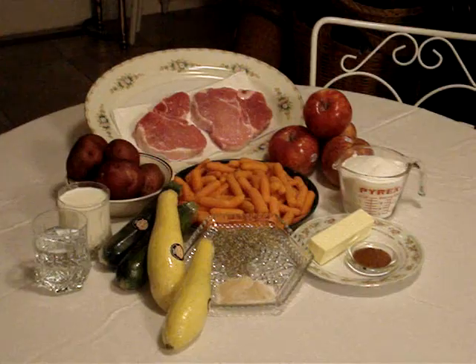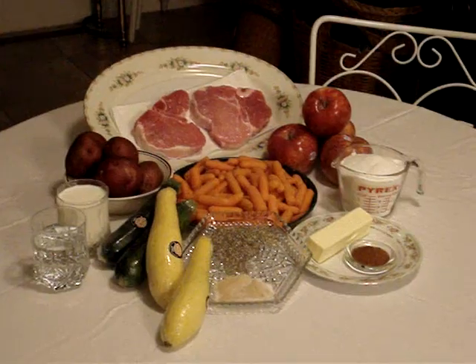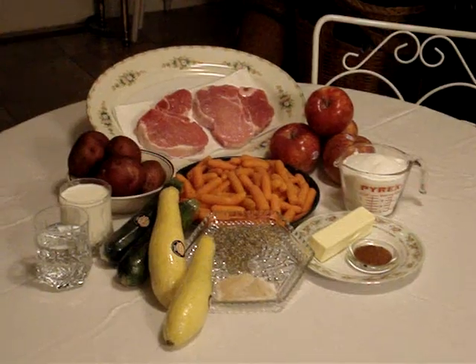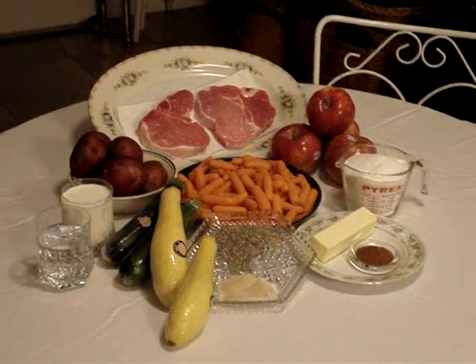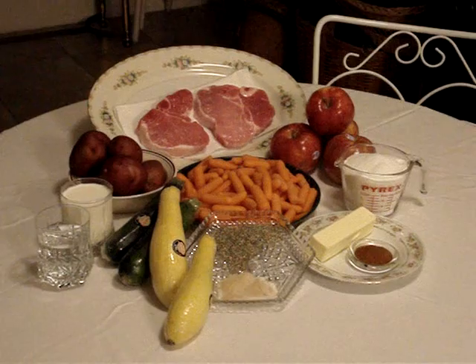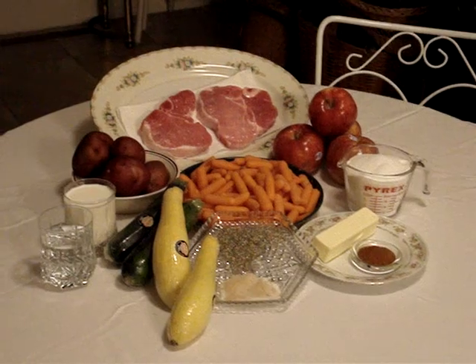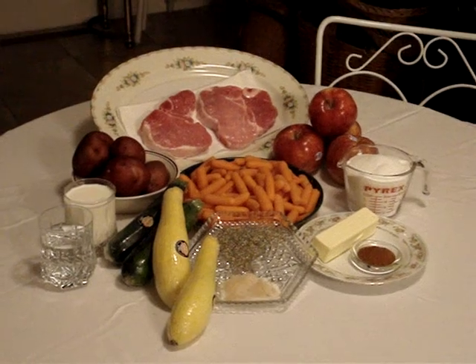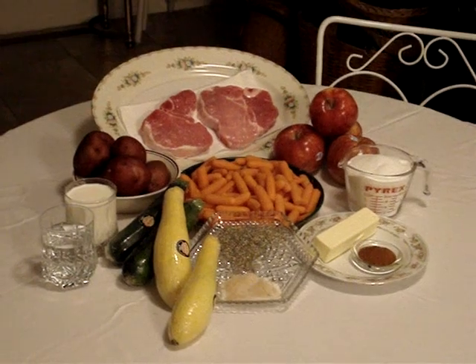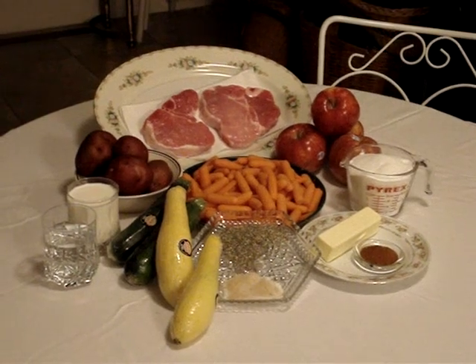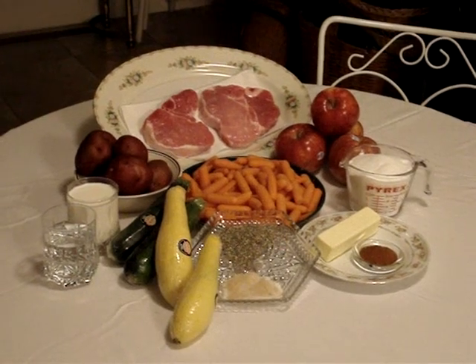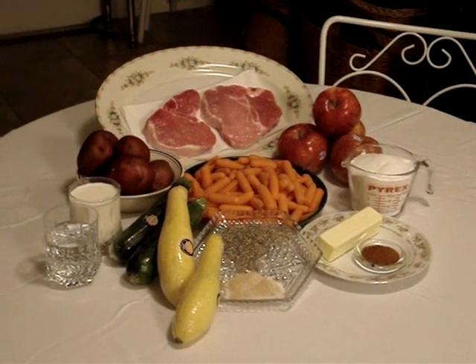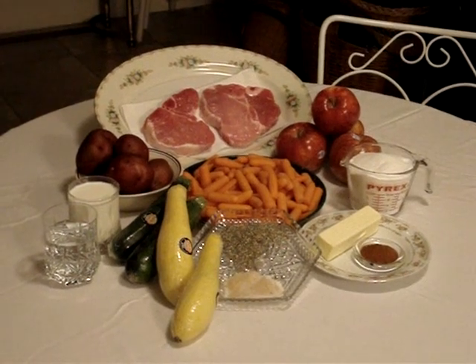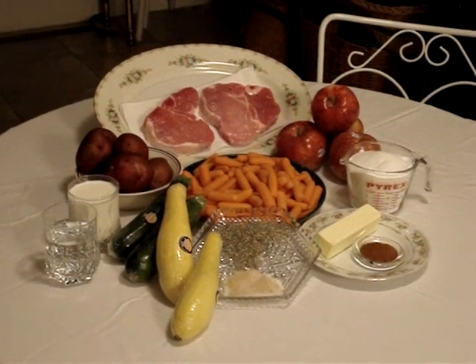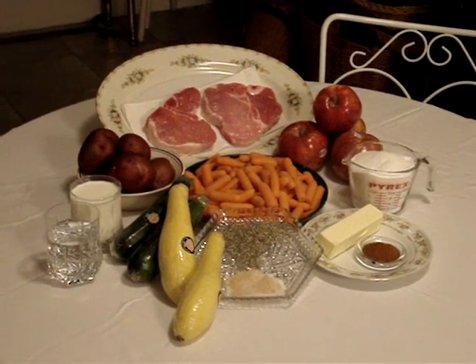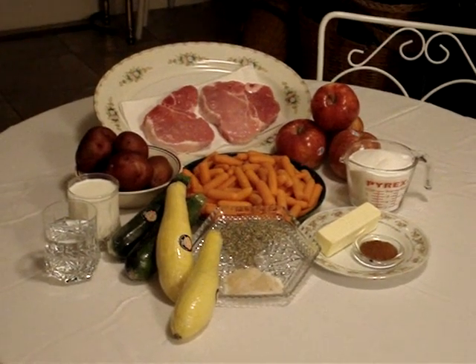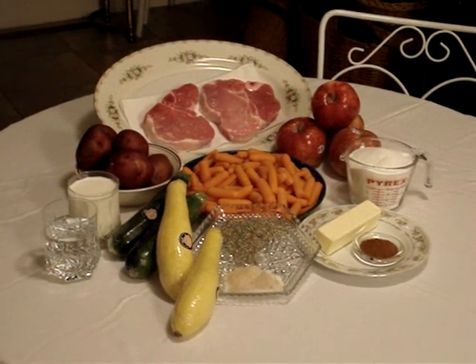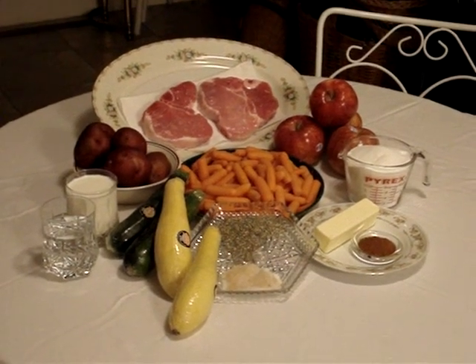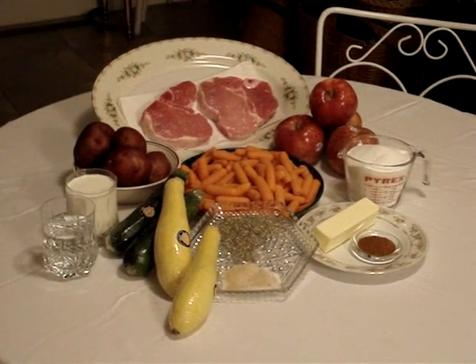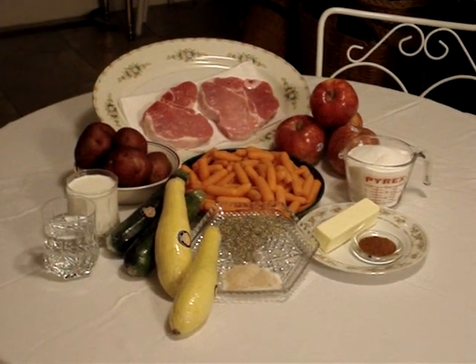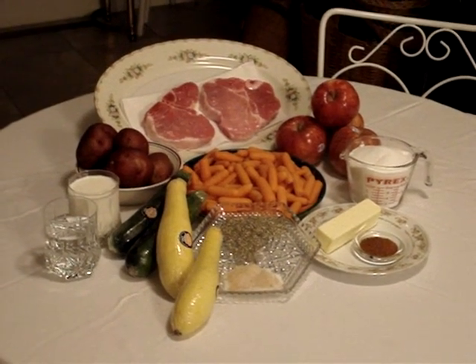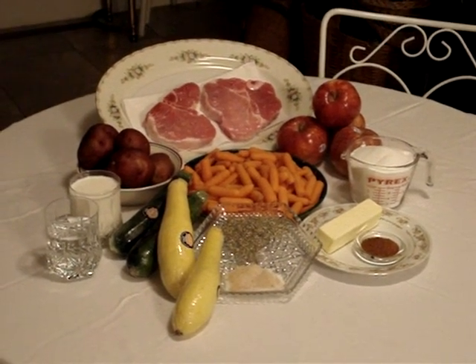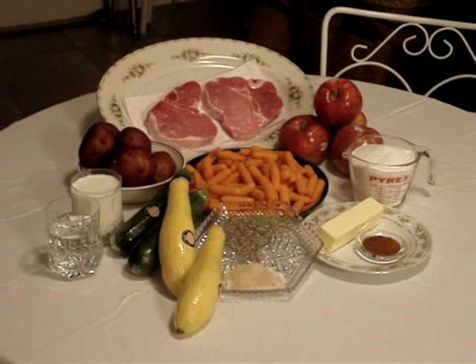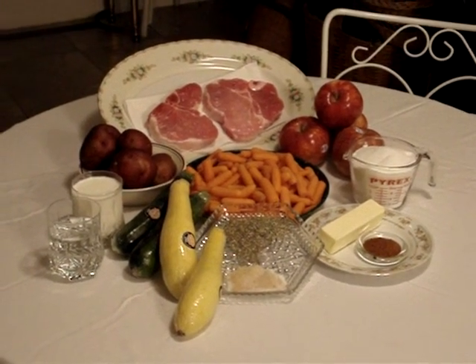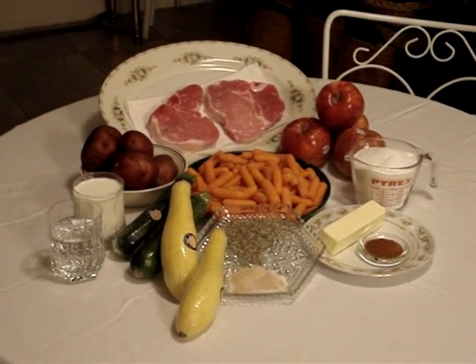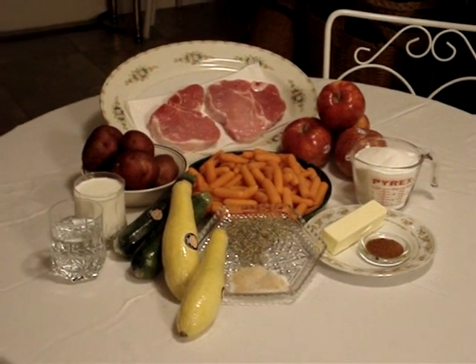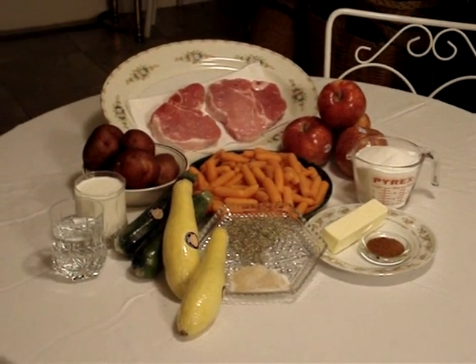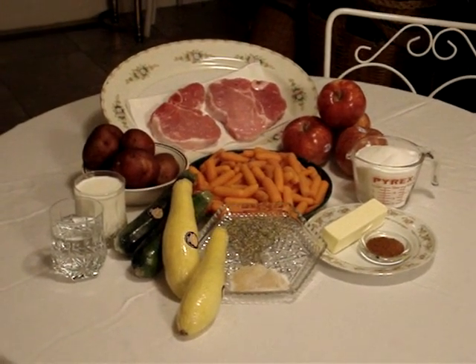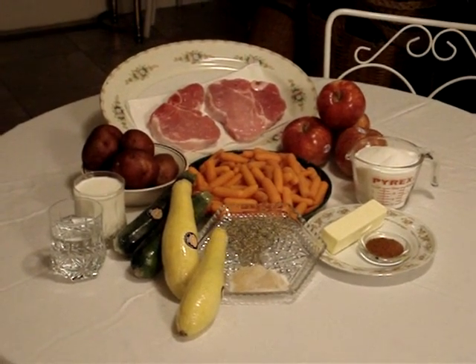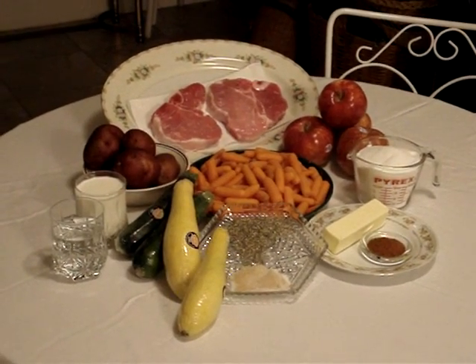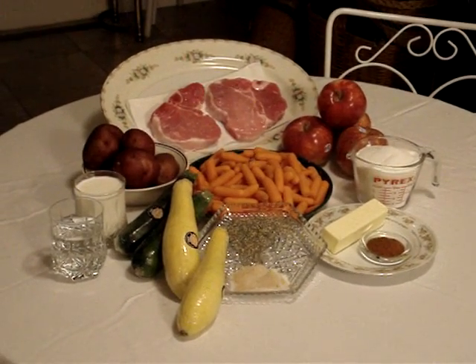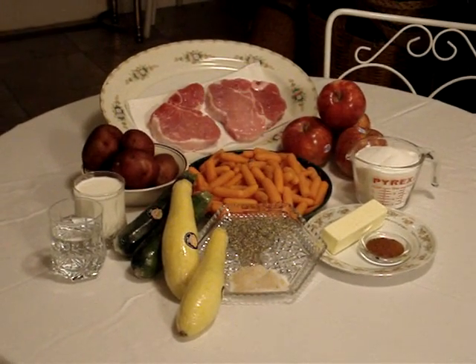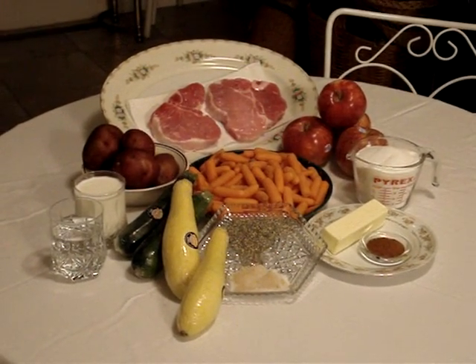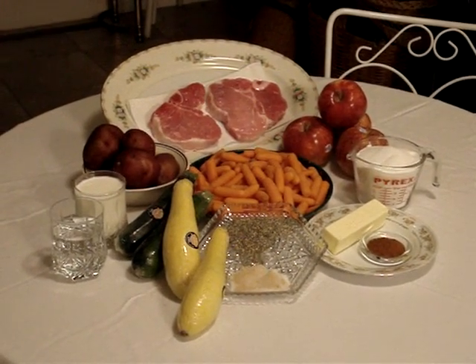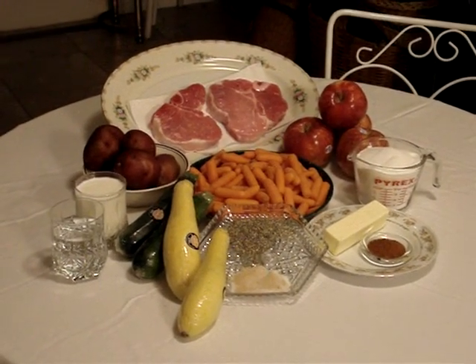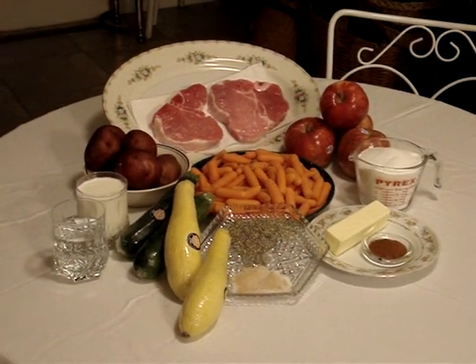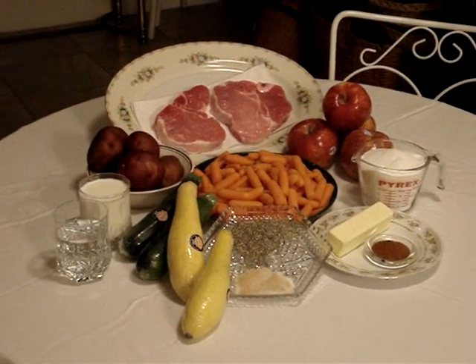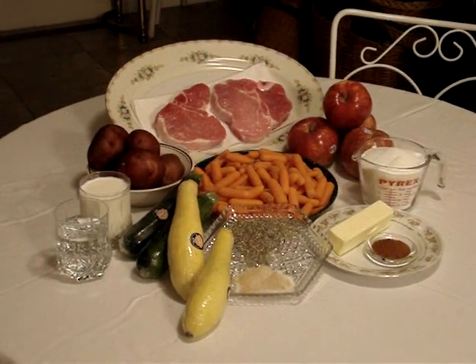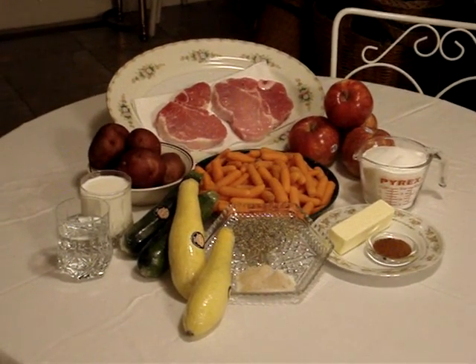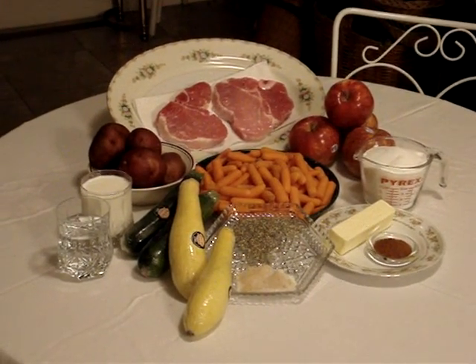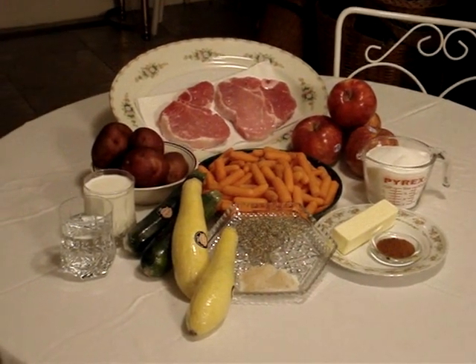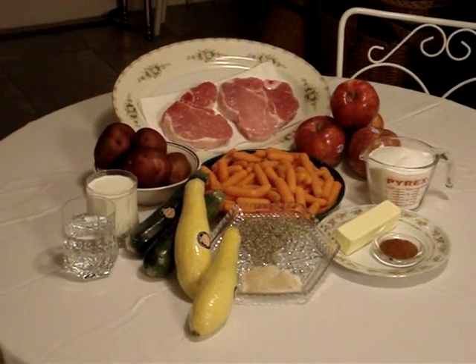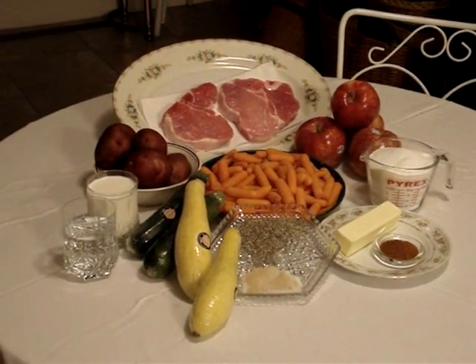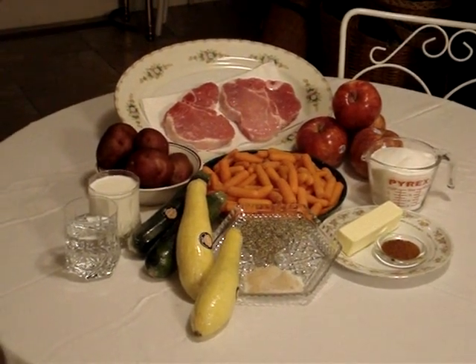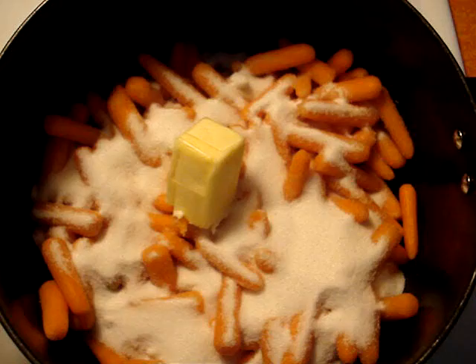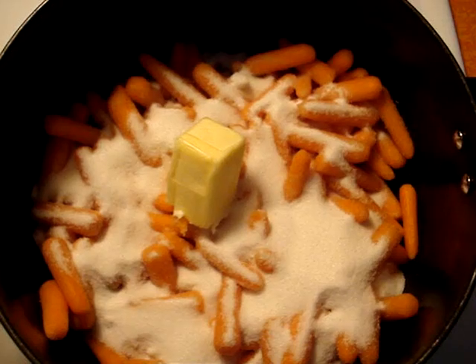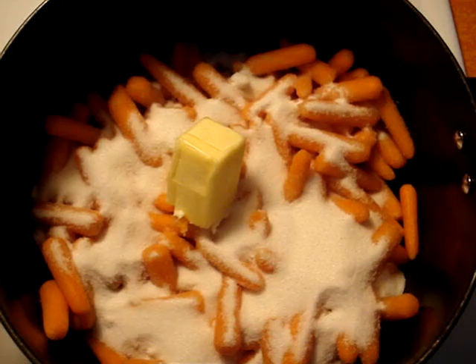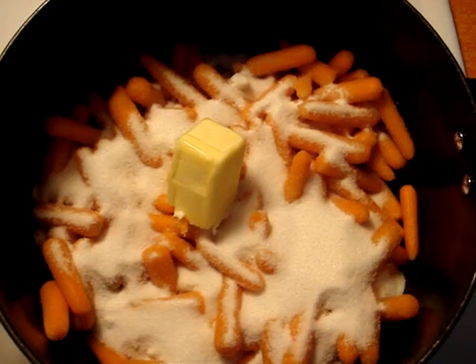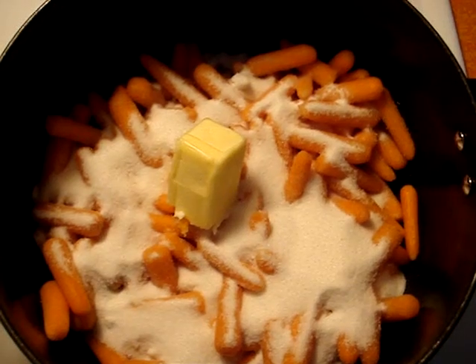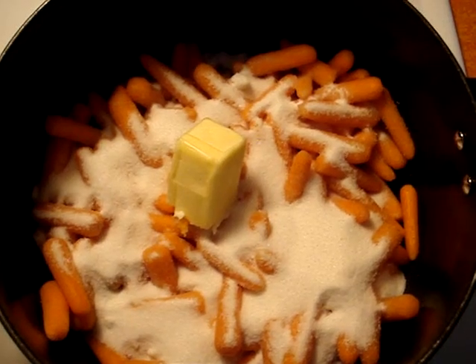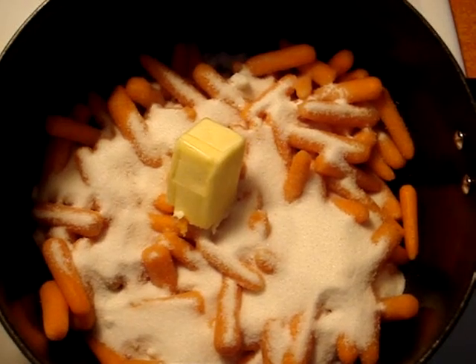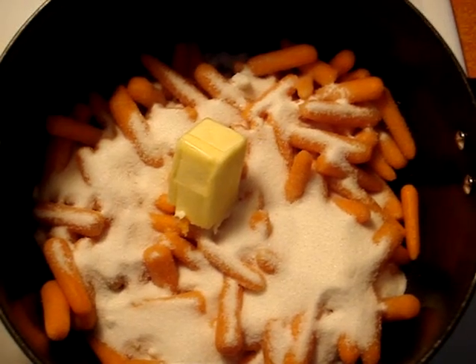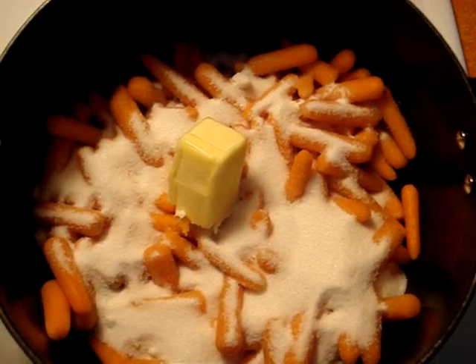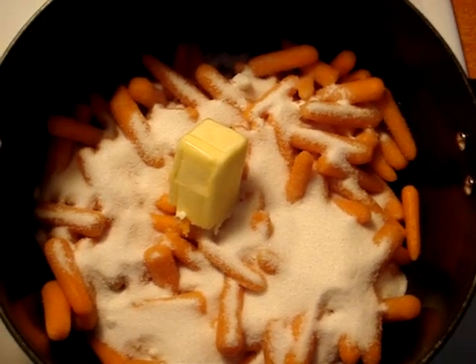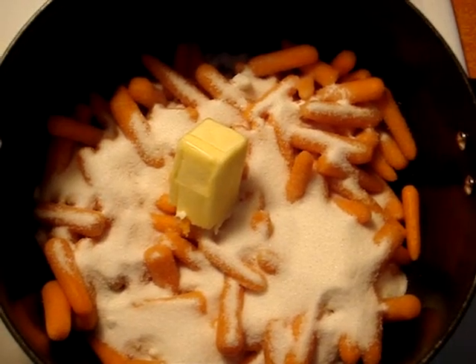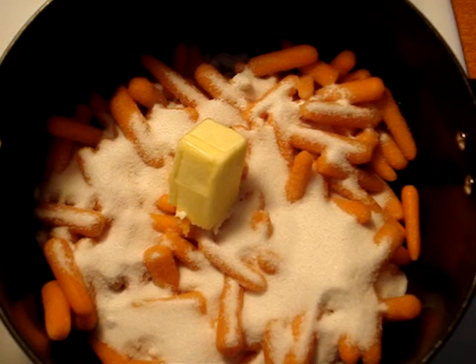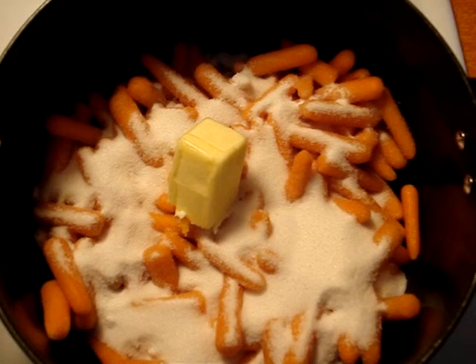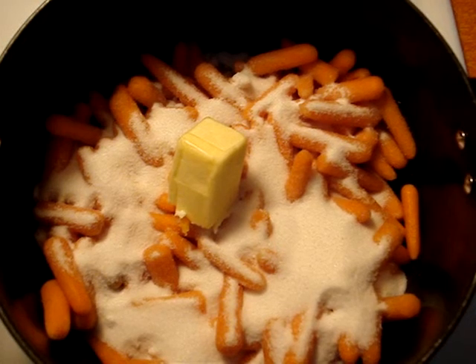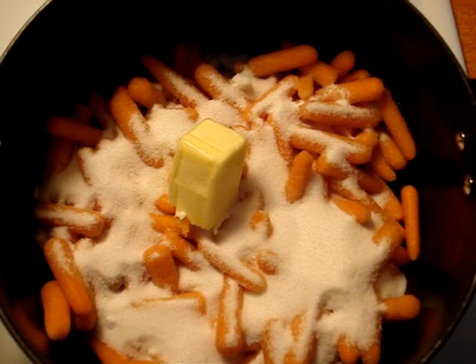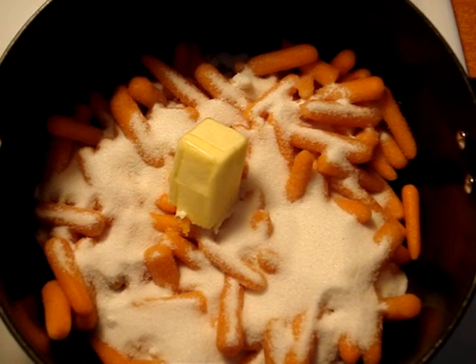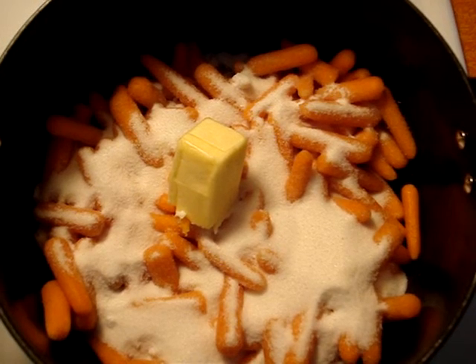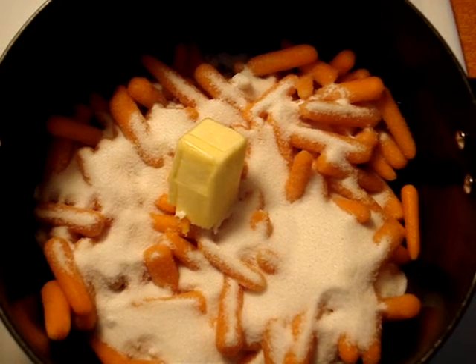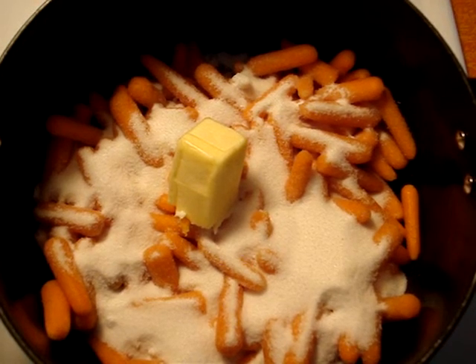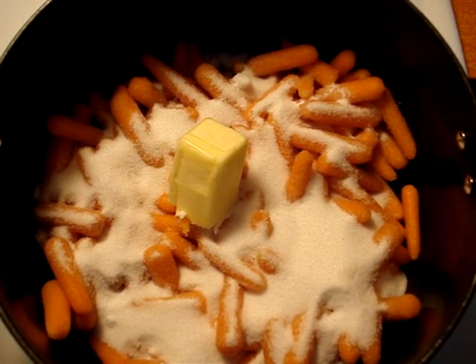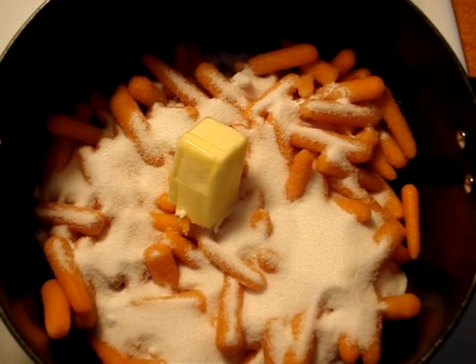Chef Coat Magazine is pleased to present cinnamon apple pork with country mashed potatoes and zucchini yellow squash carrot medley.